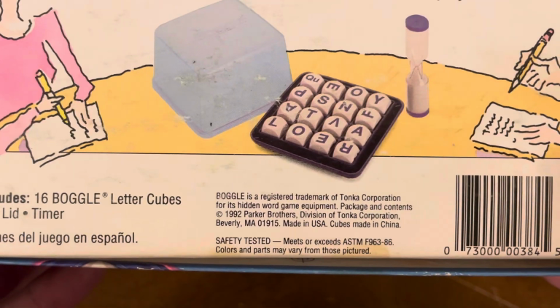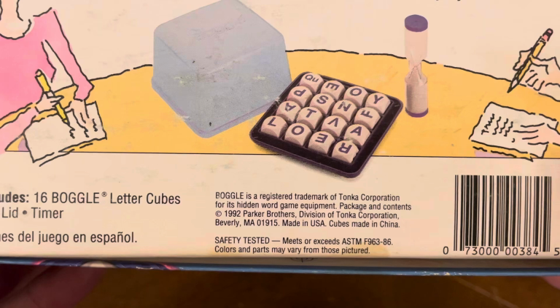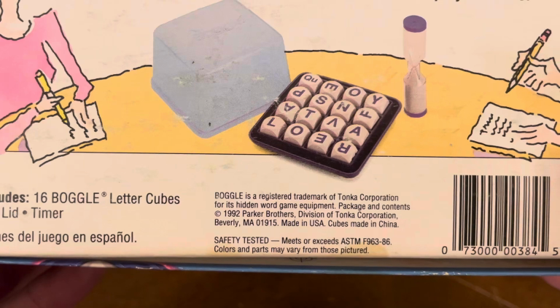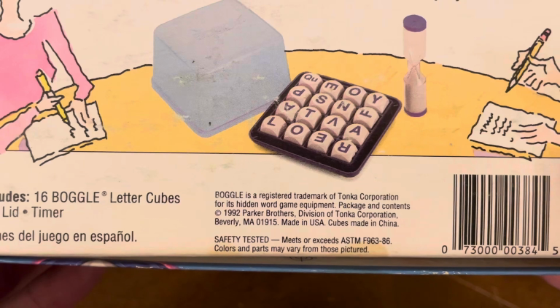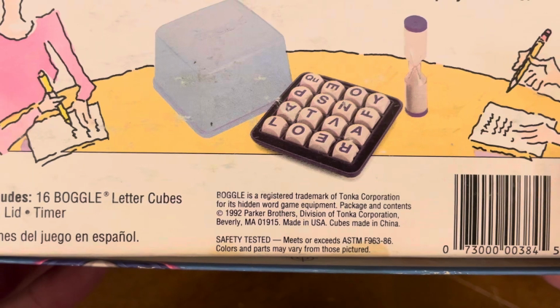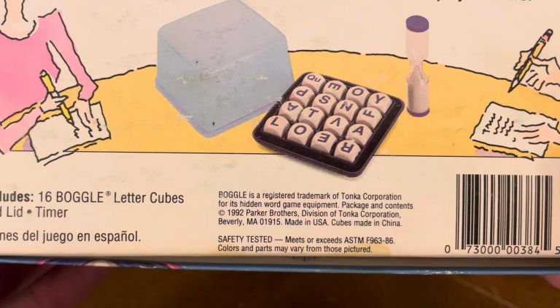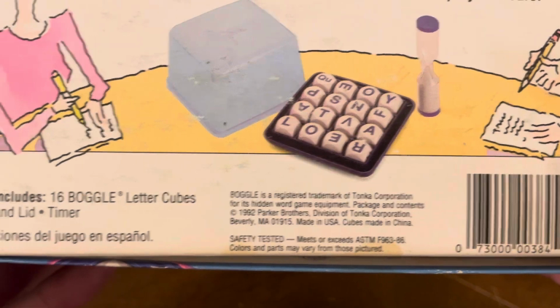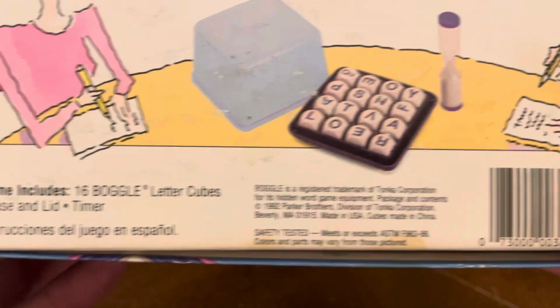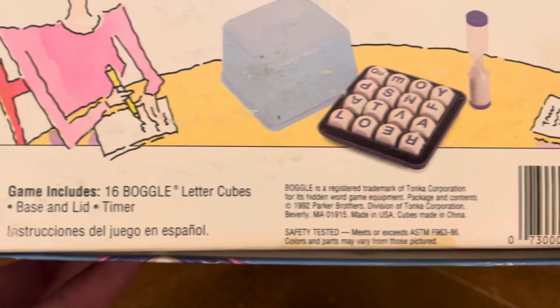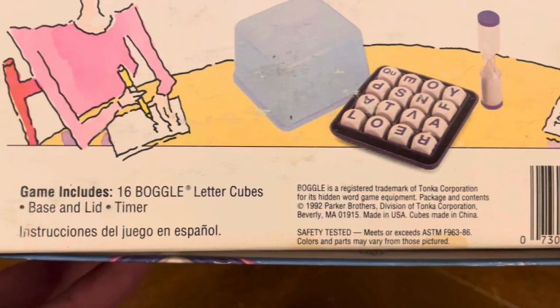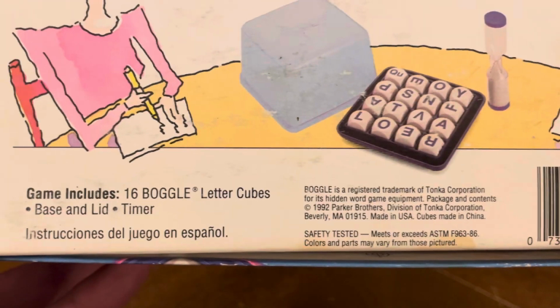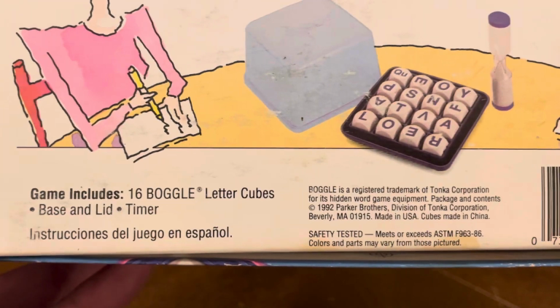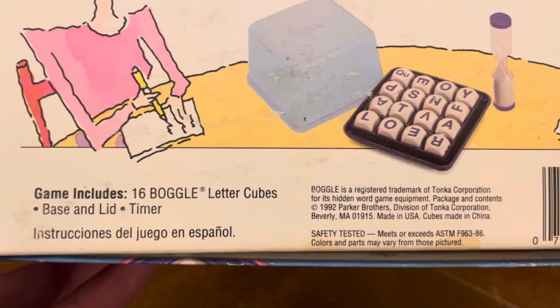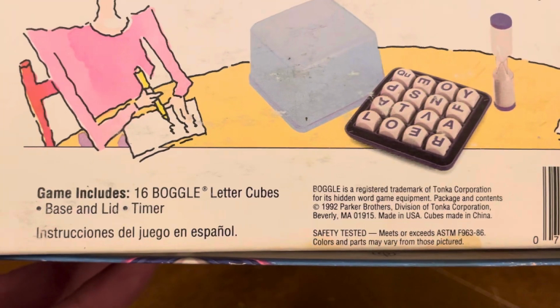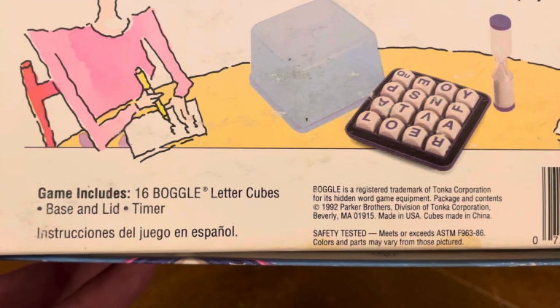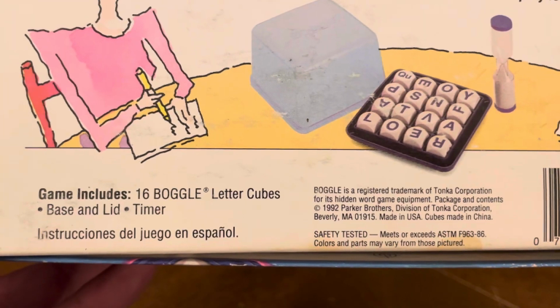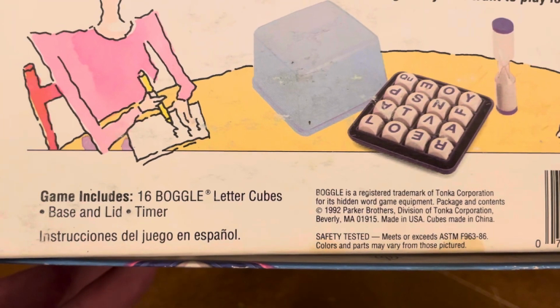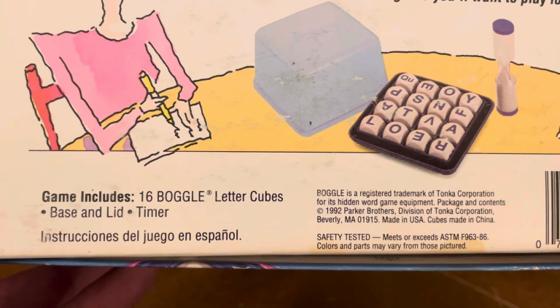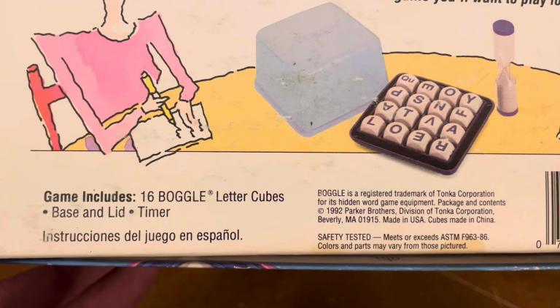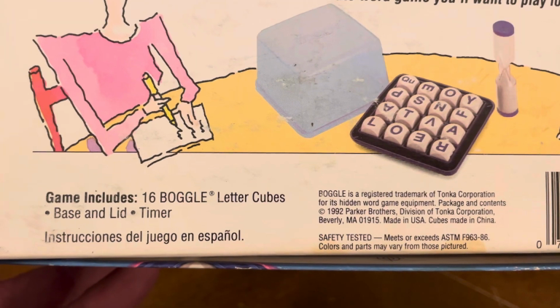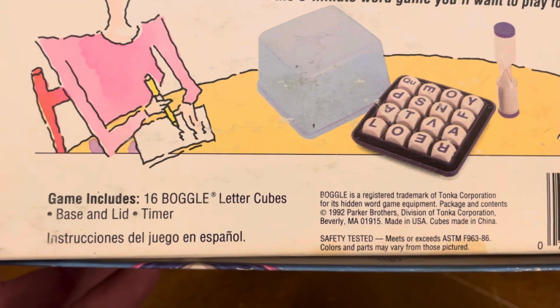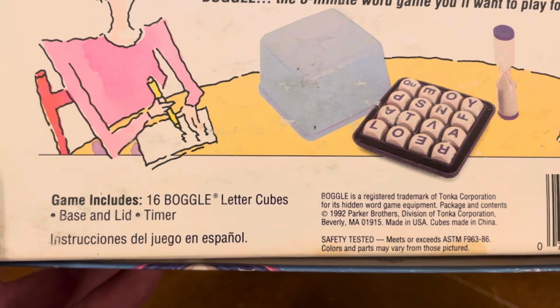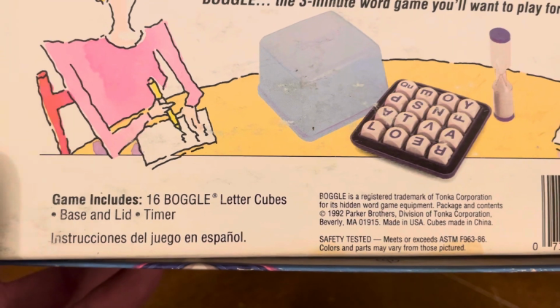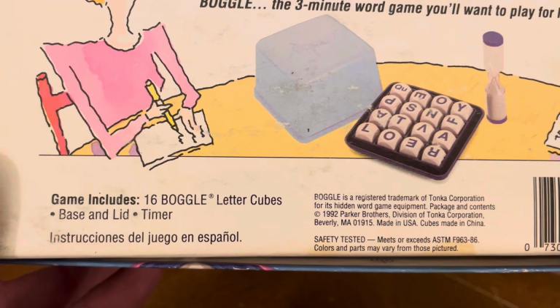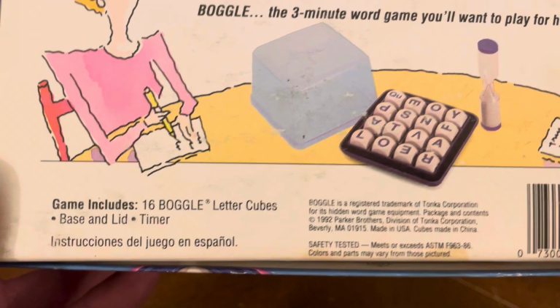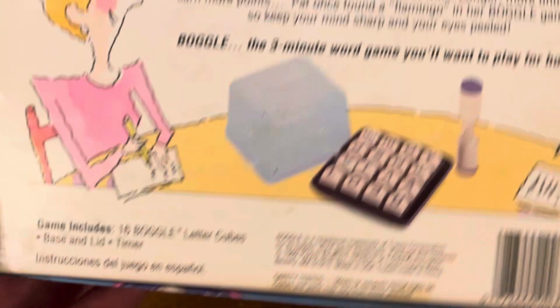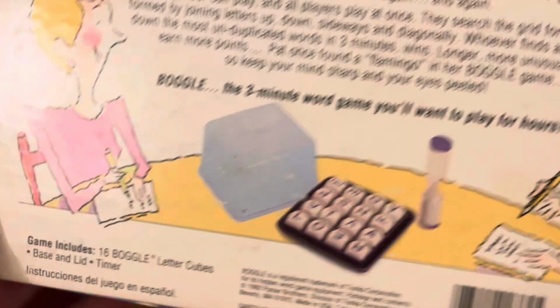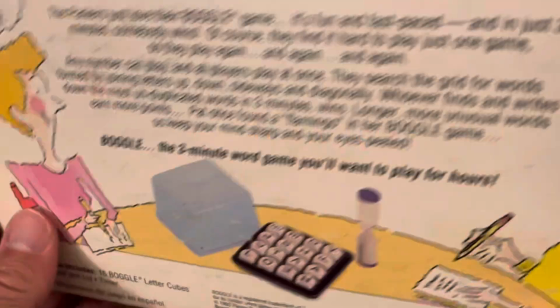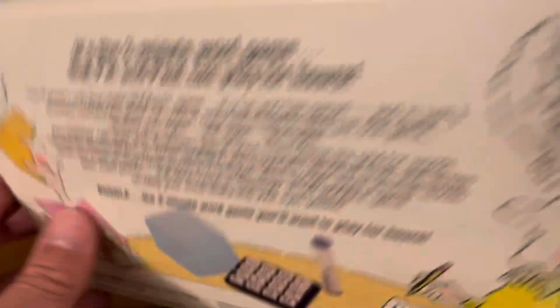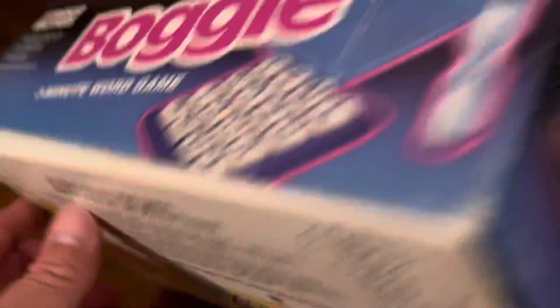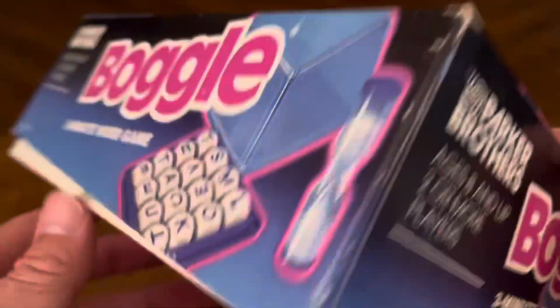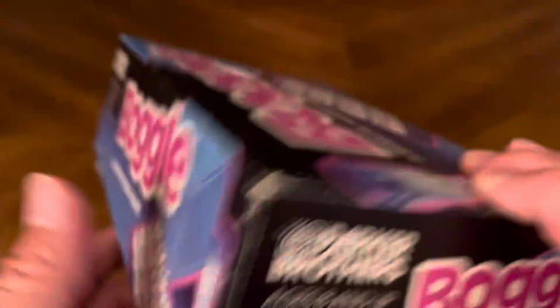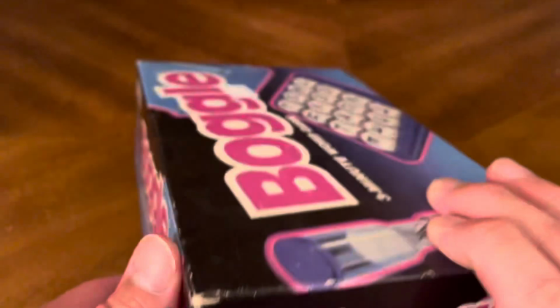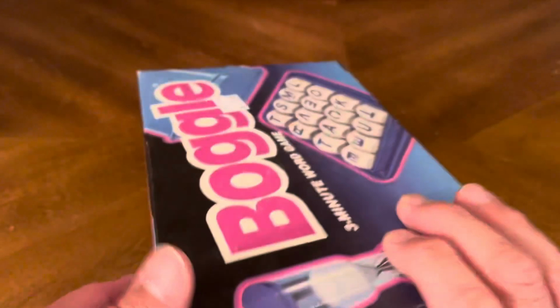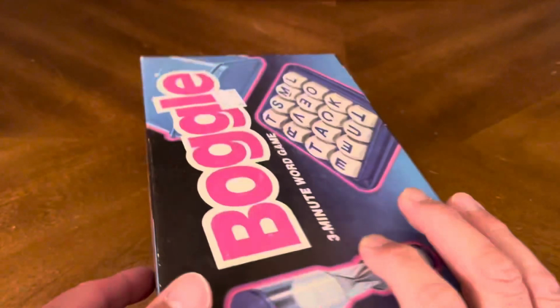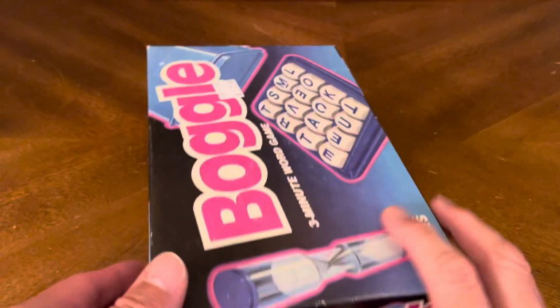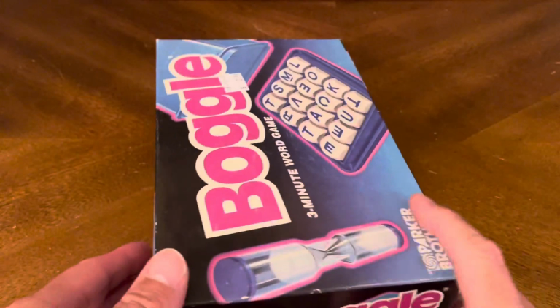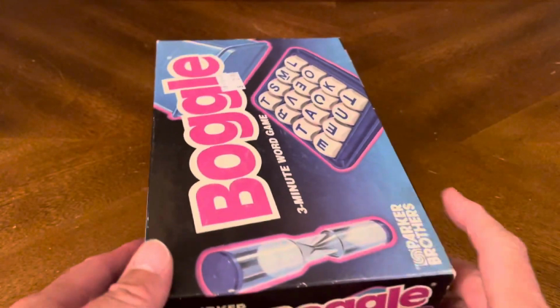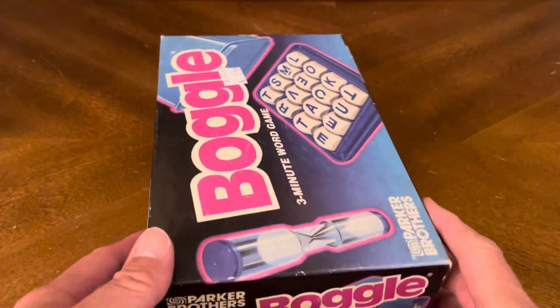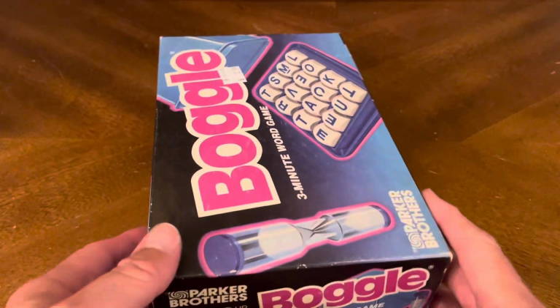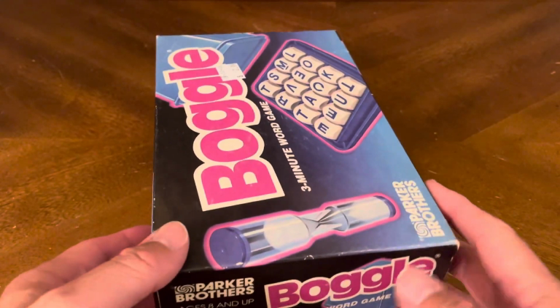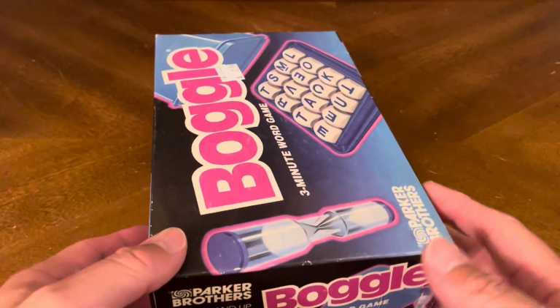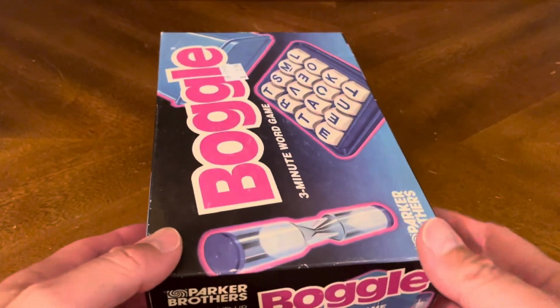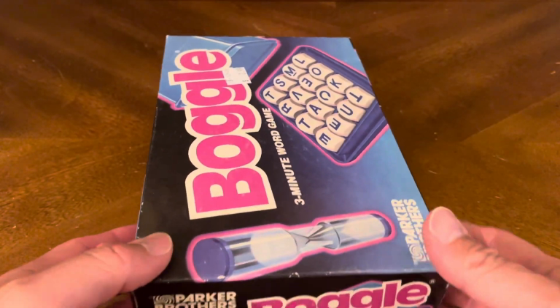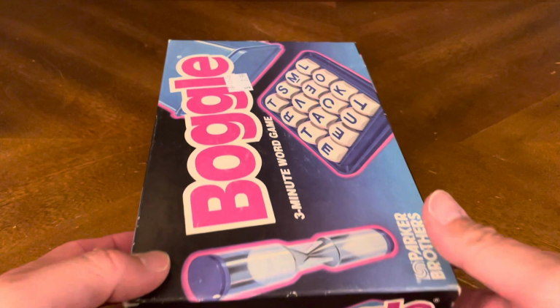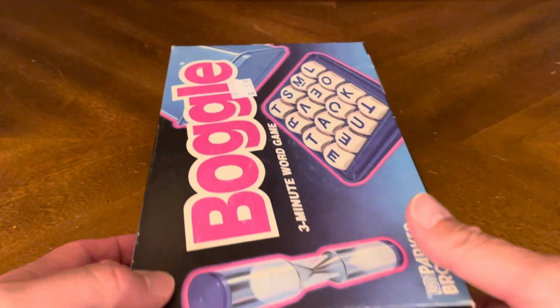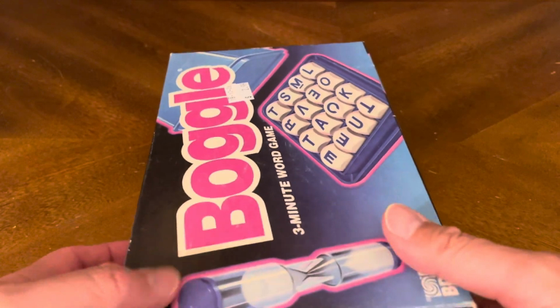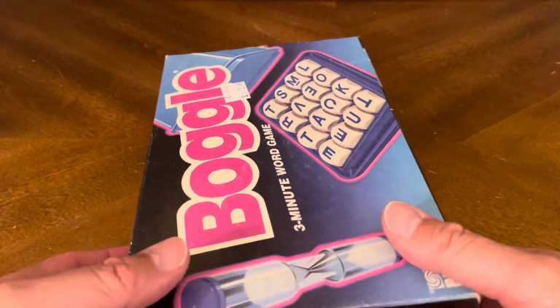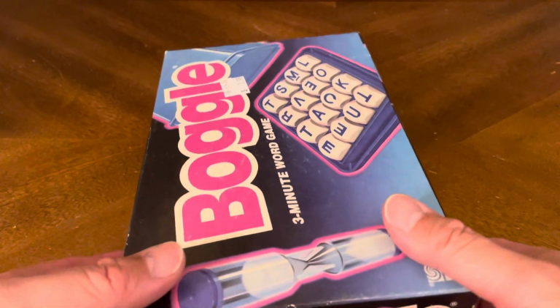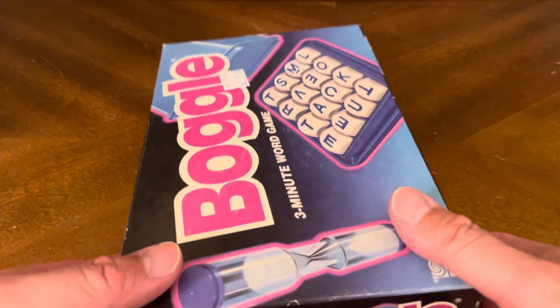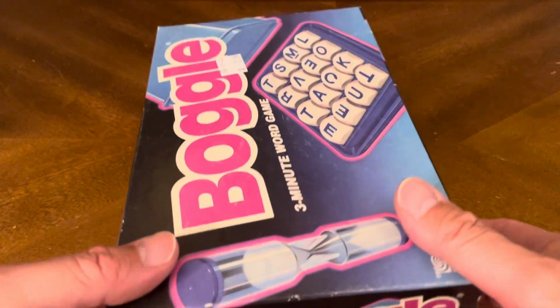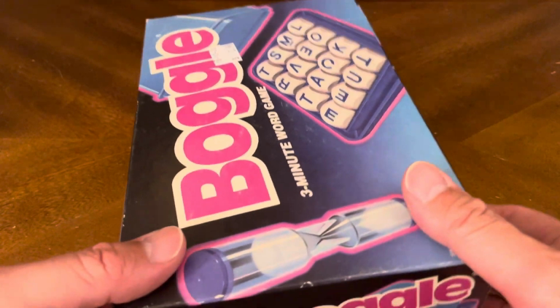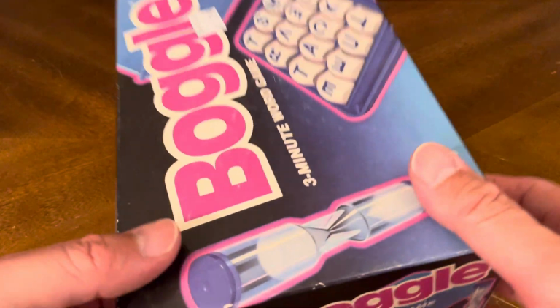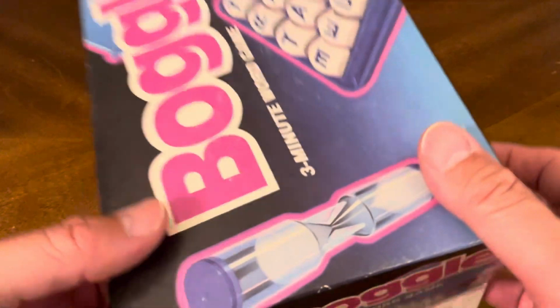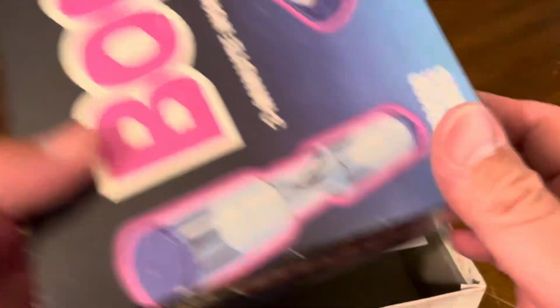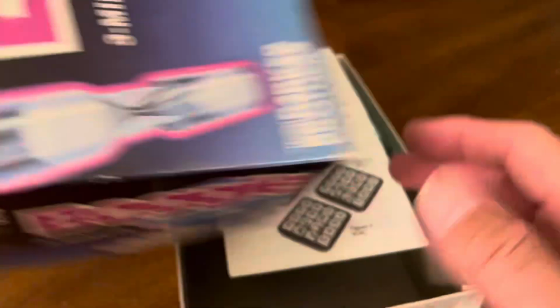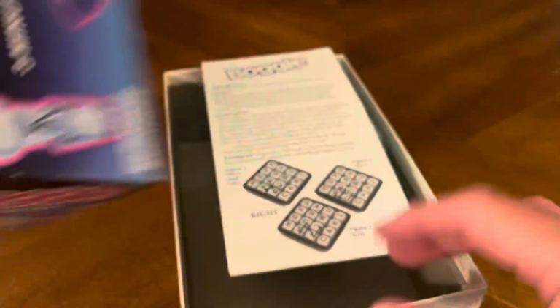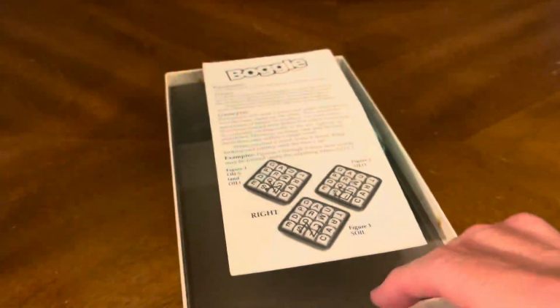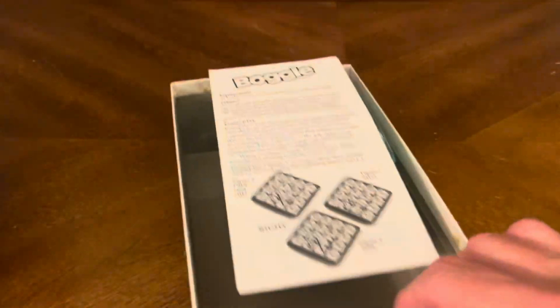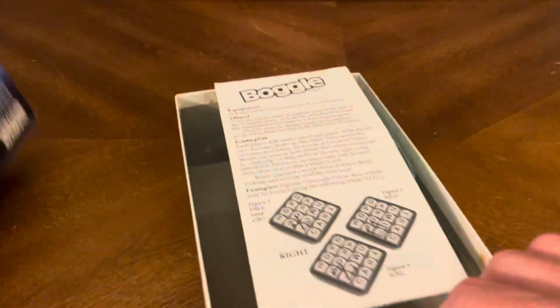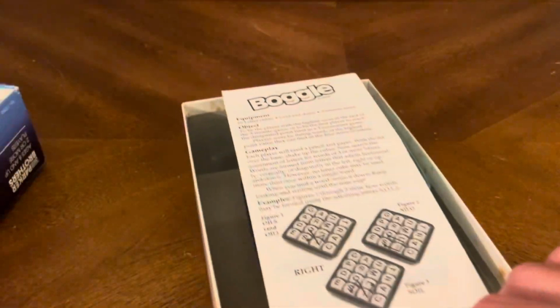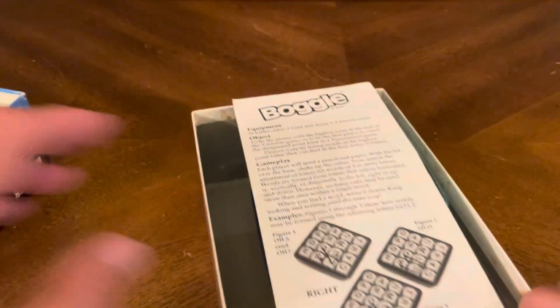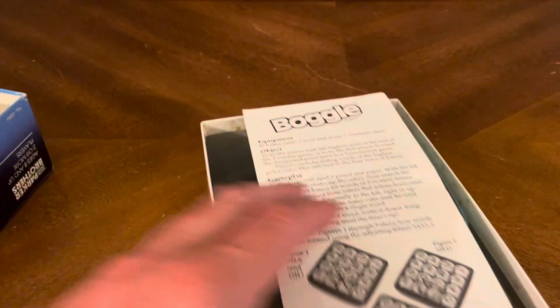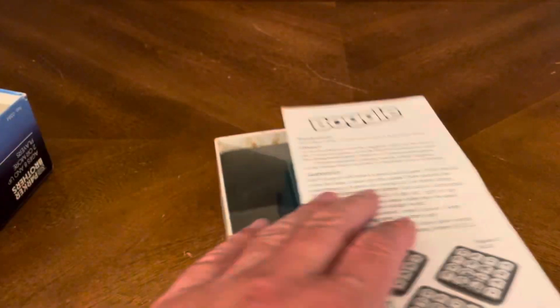And there you go — everything that's included. So let's crack this bad boy open and see what kind of goodness we have on the inside.